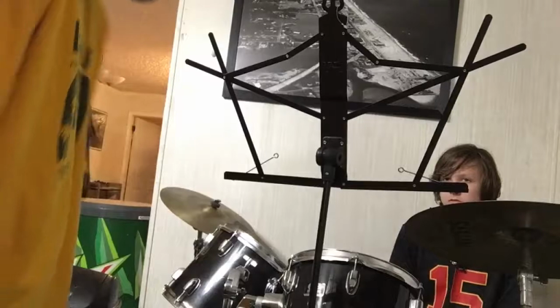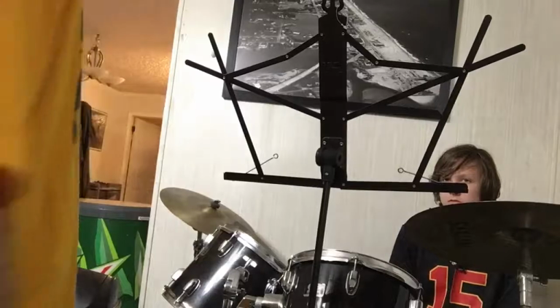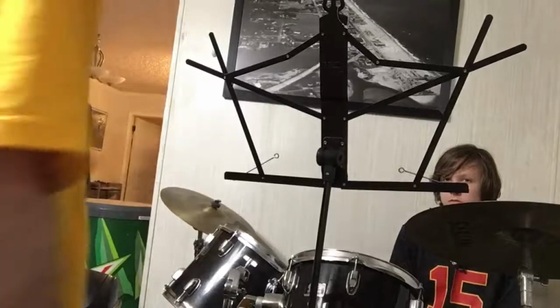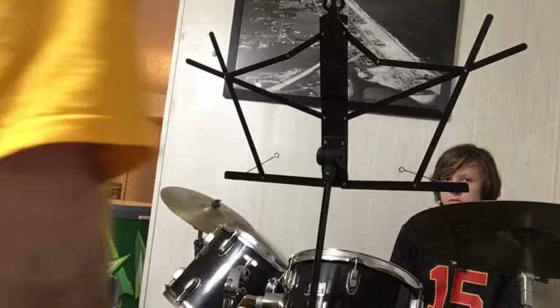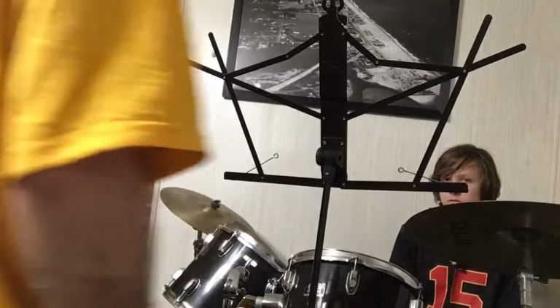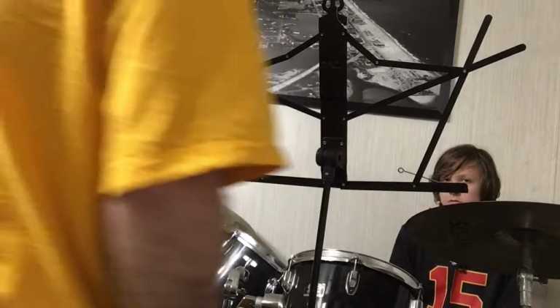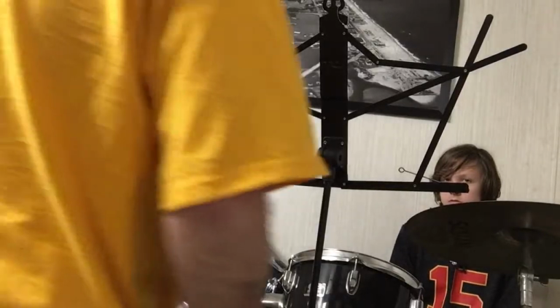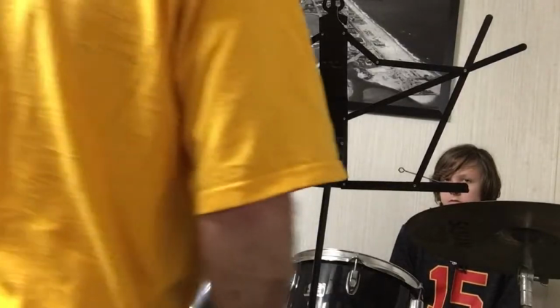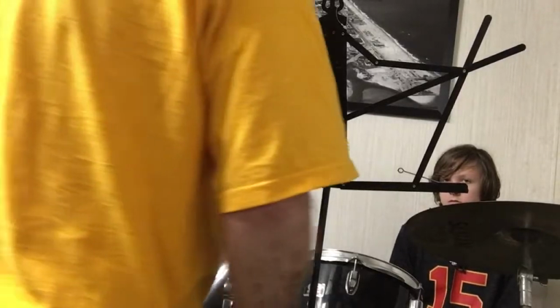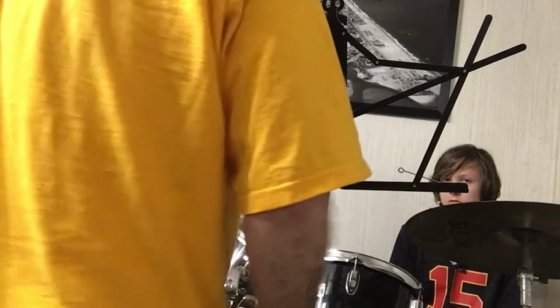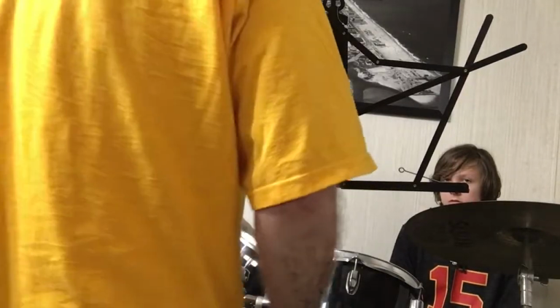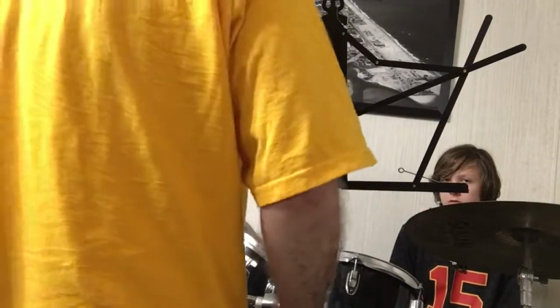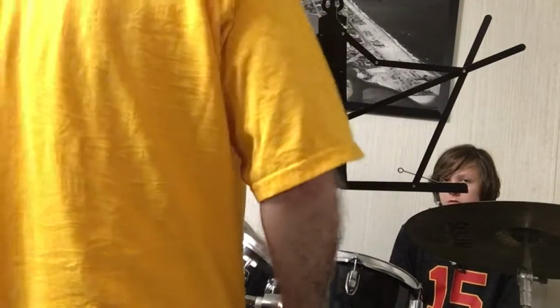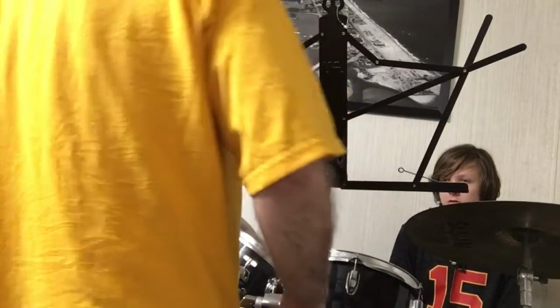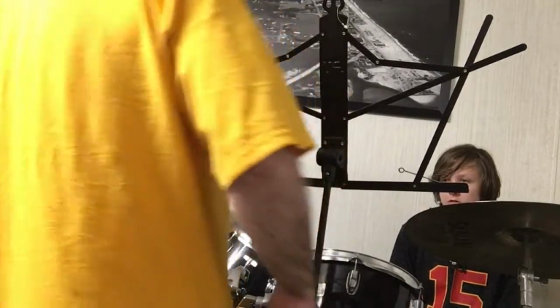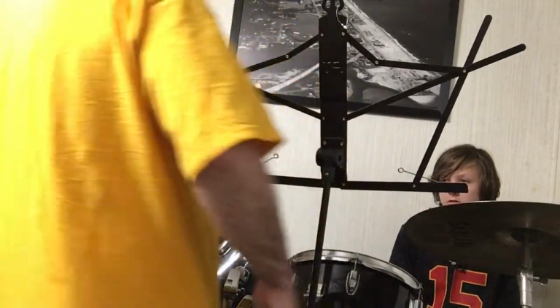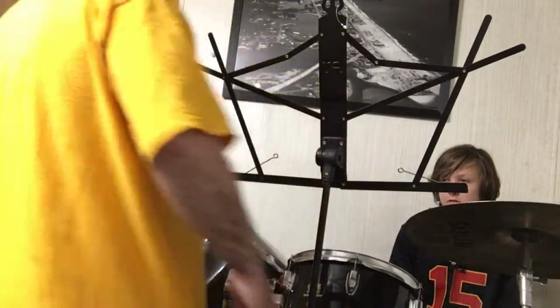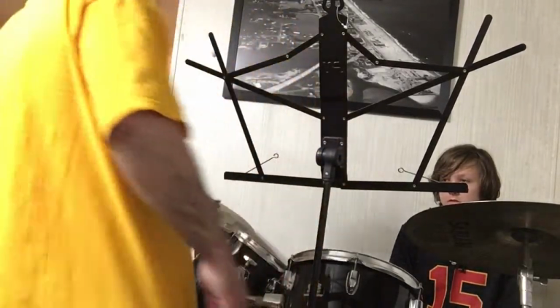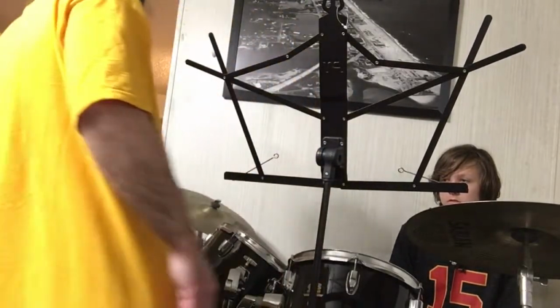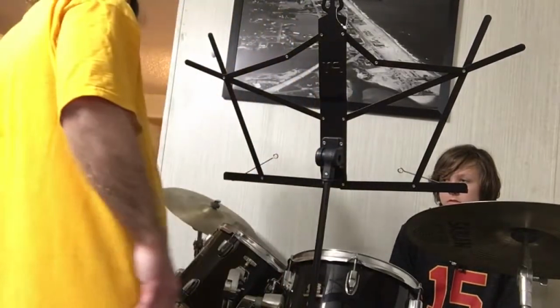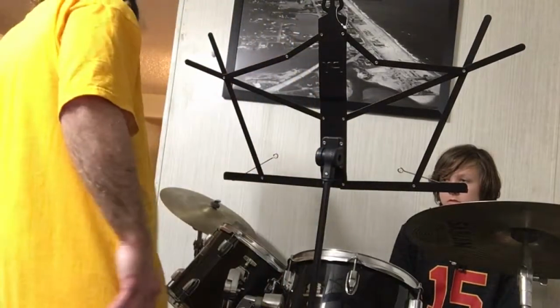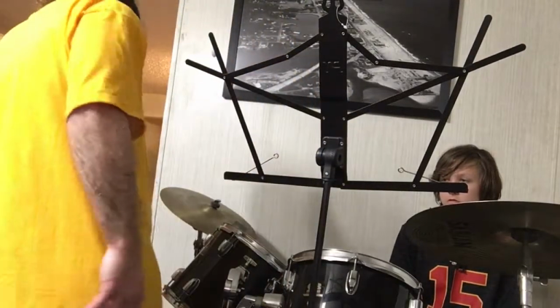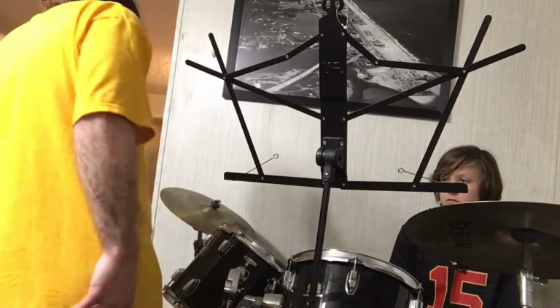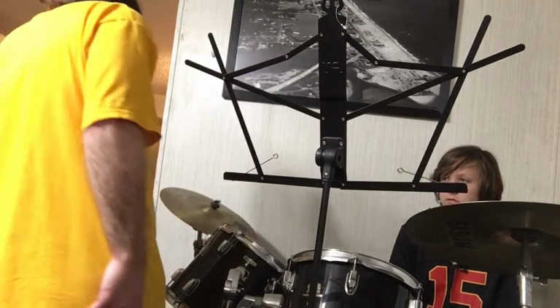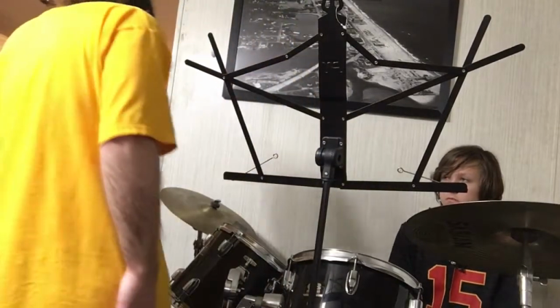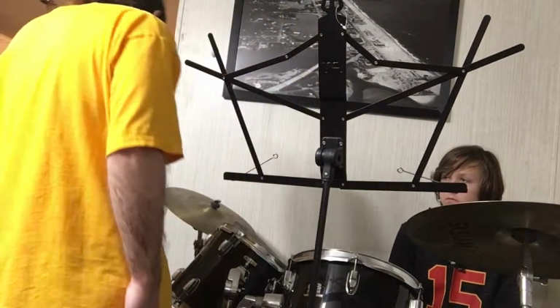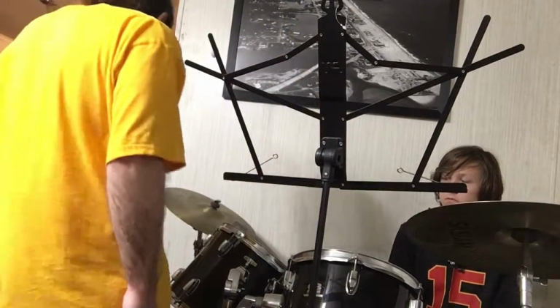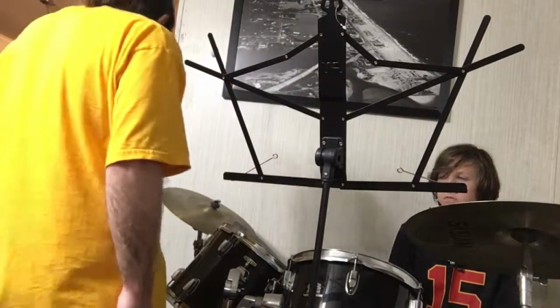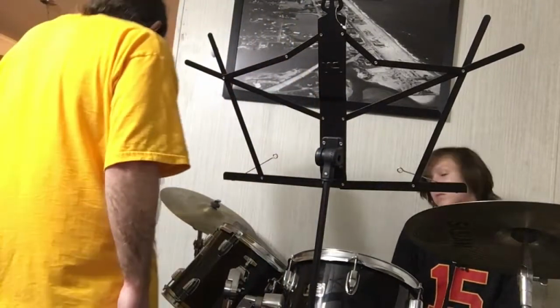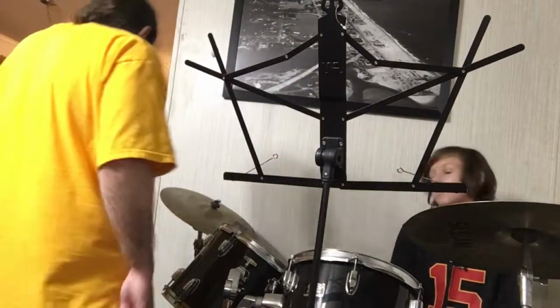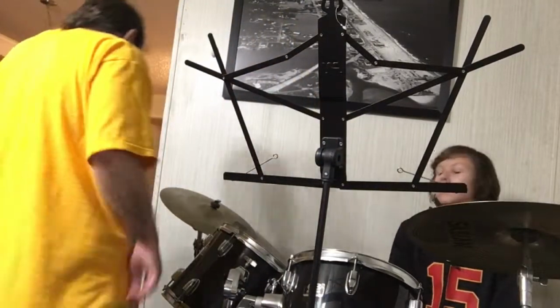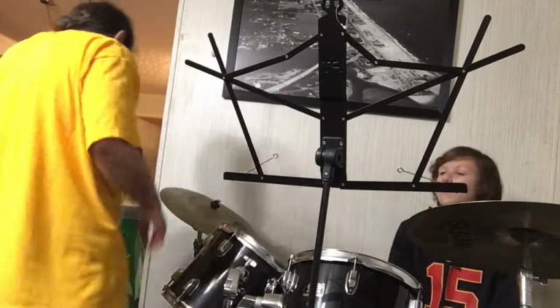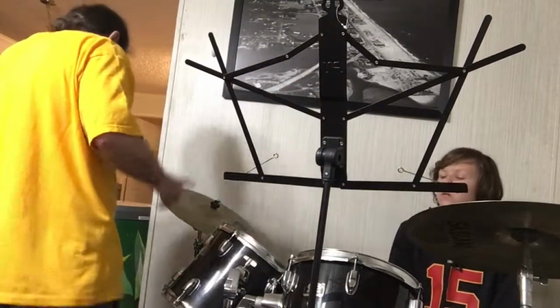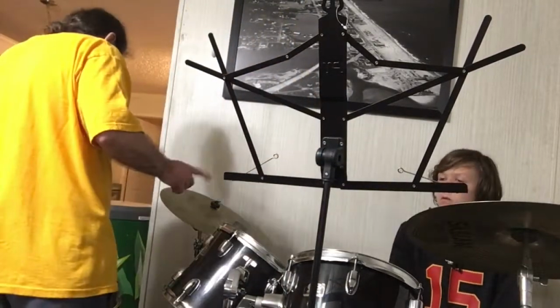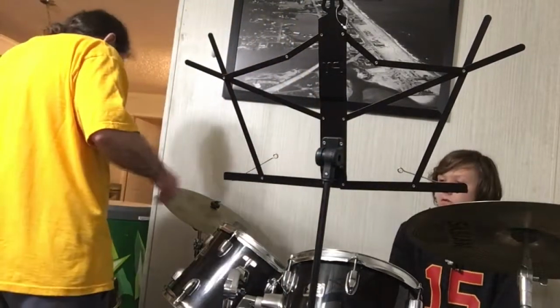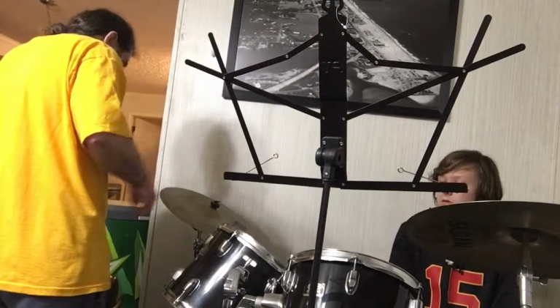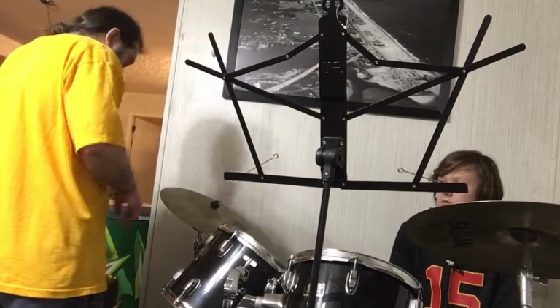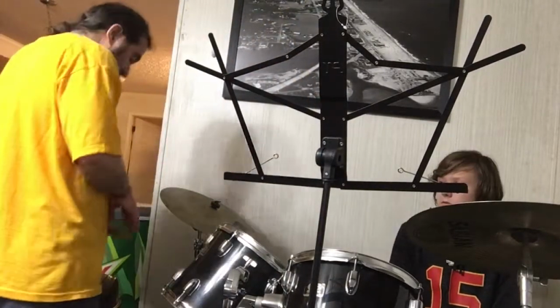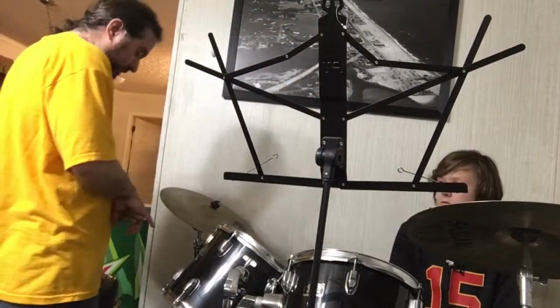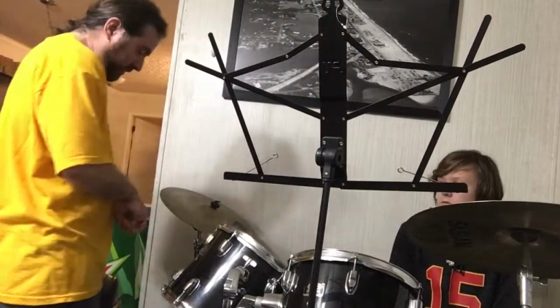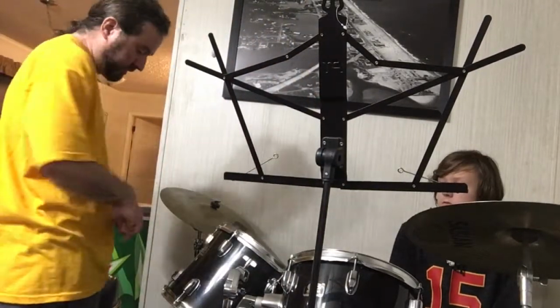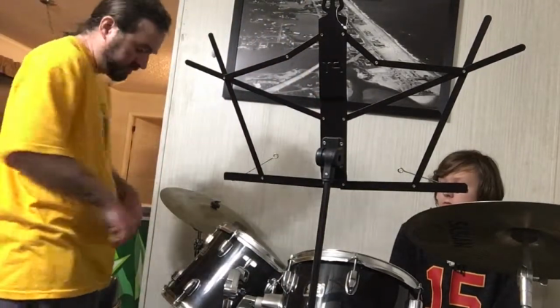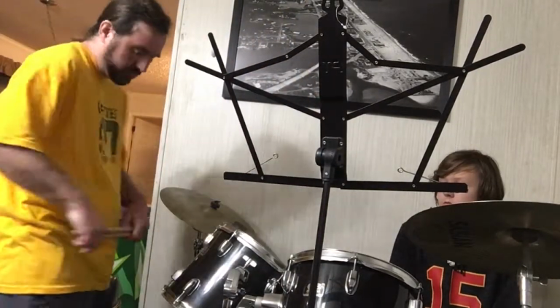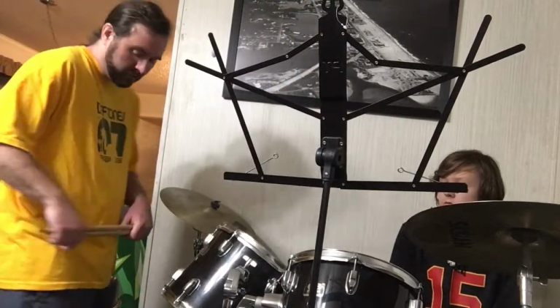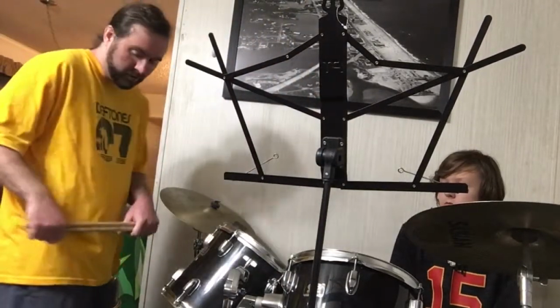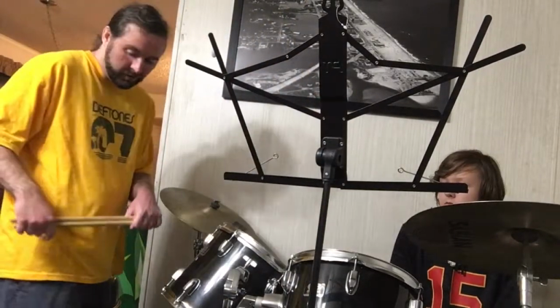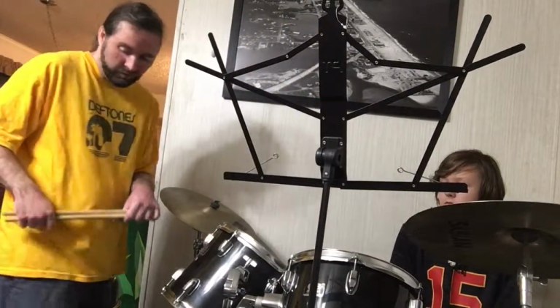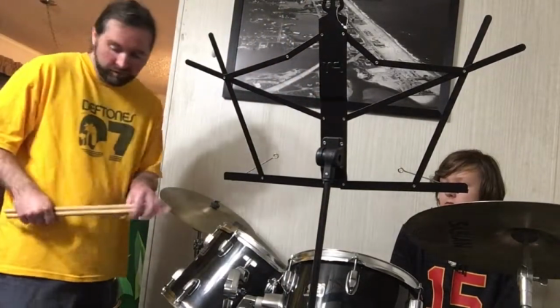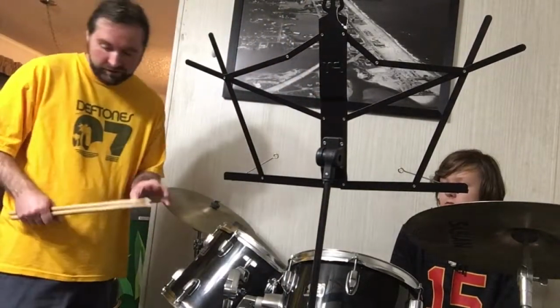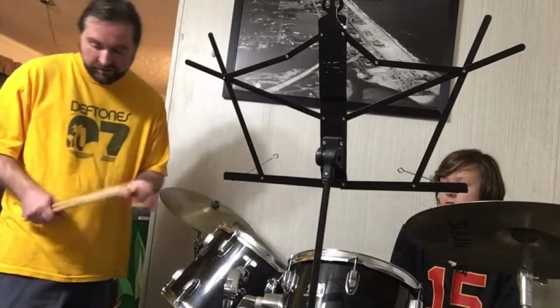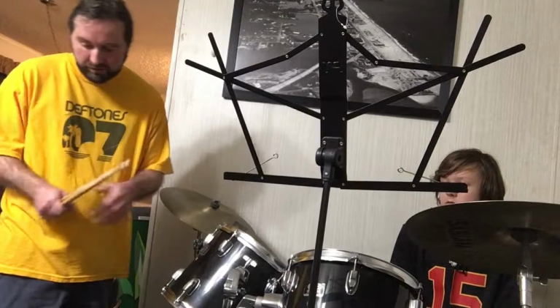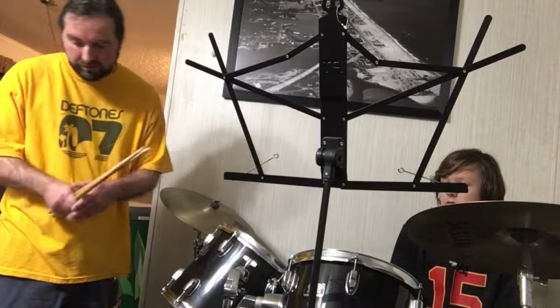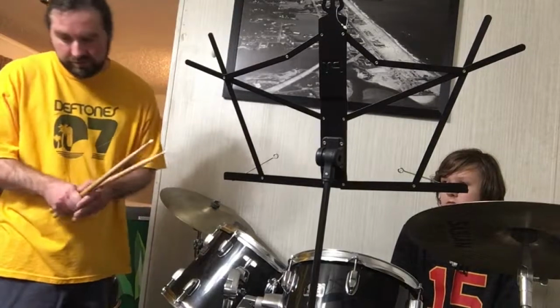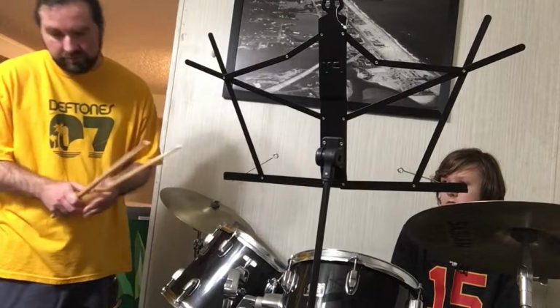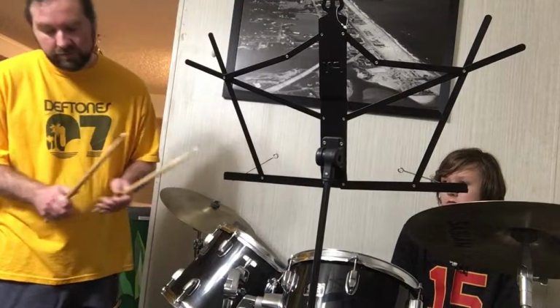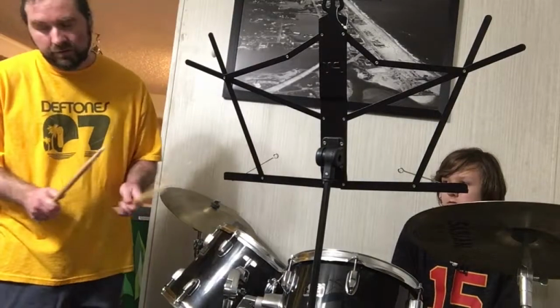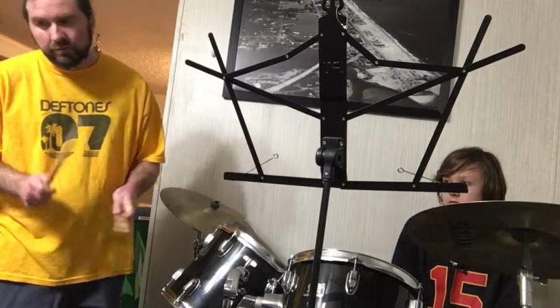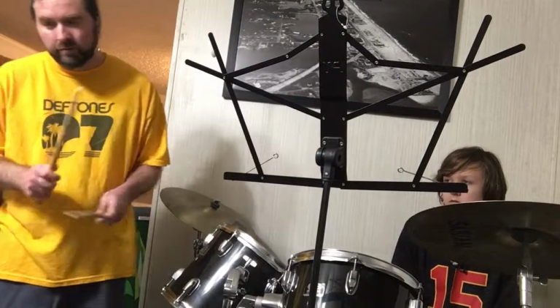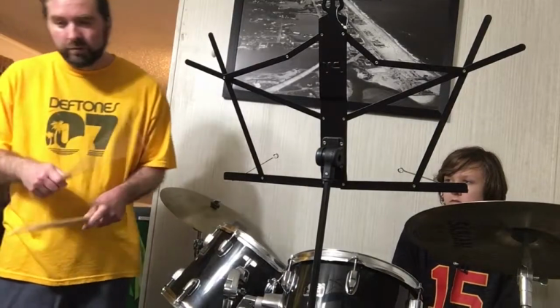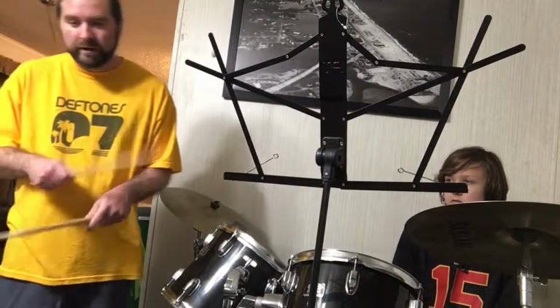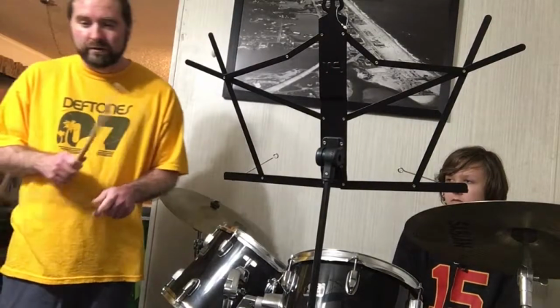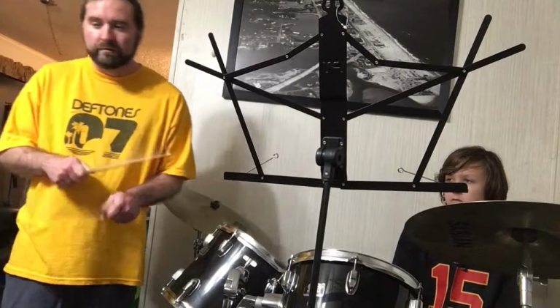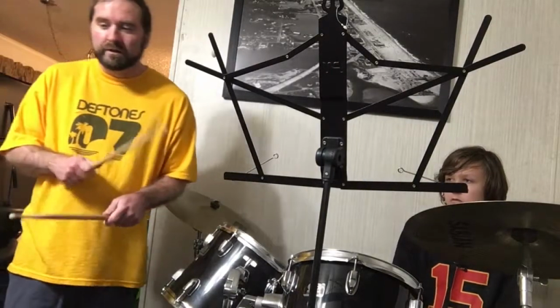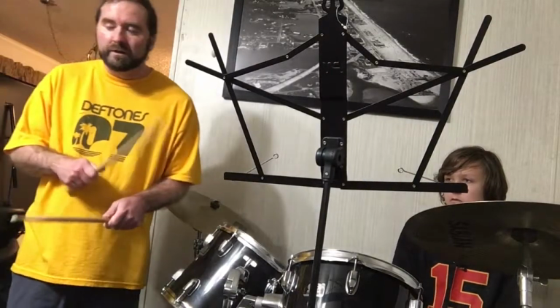So one of the fills I was showing you — I know you came up with one — let's work on the one I showed you. So when you're playing your beat.